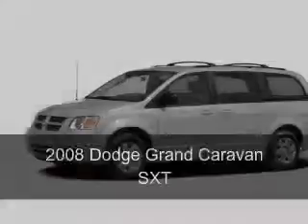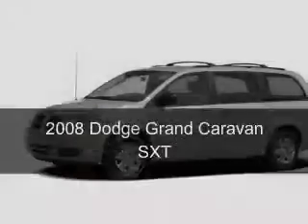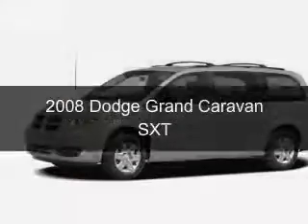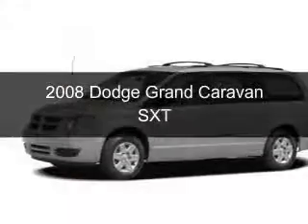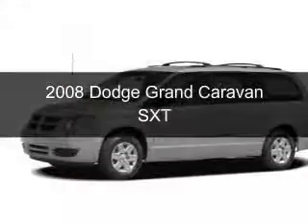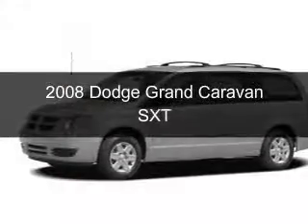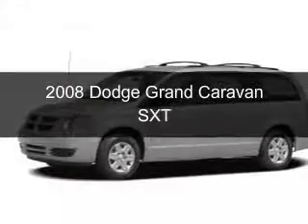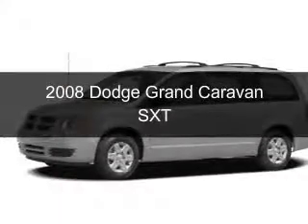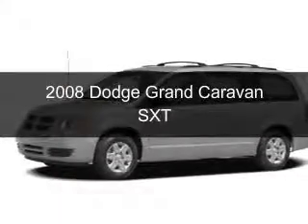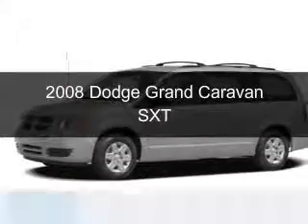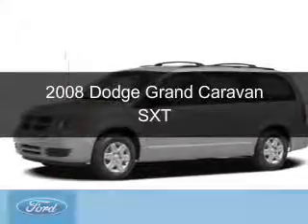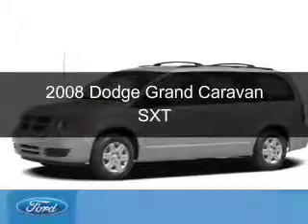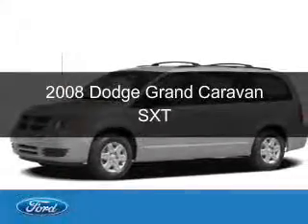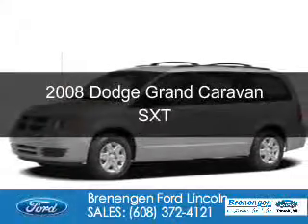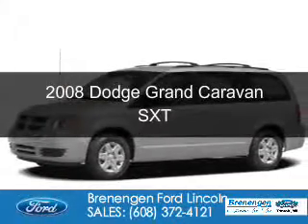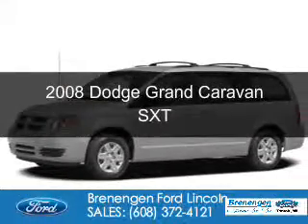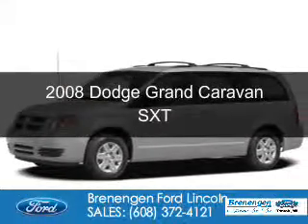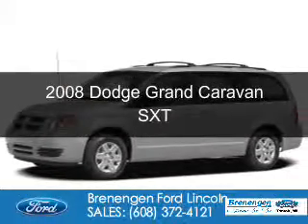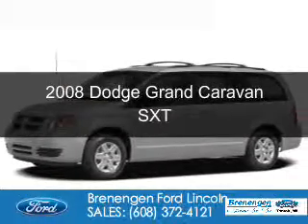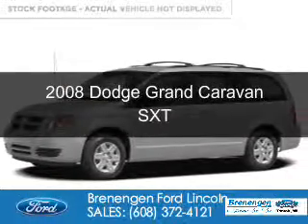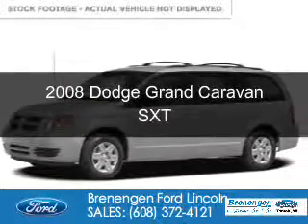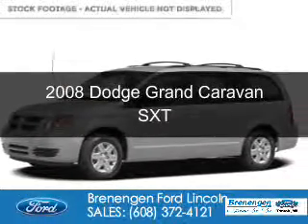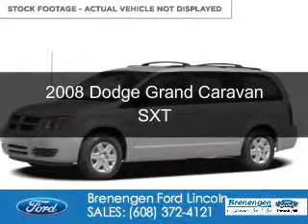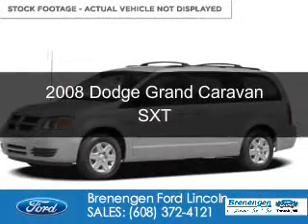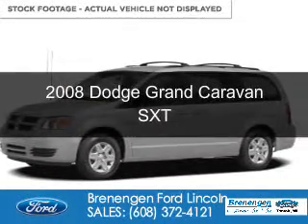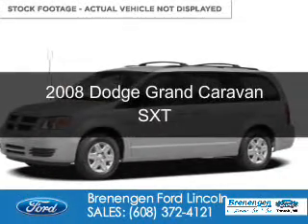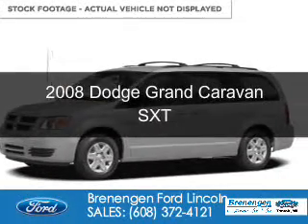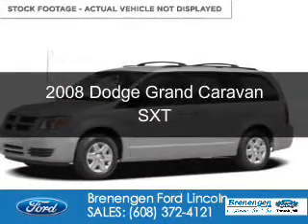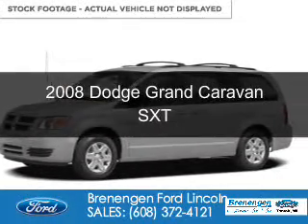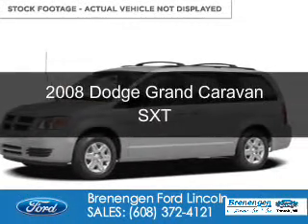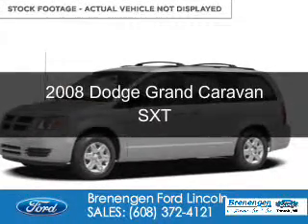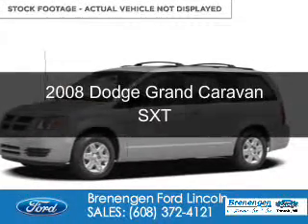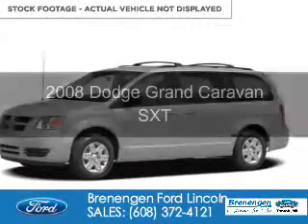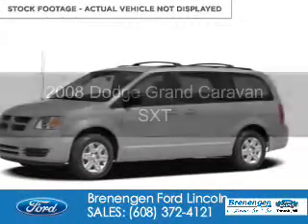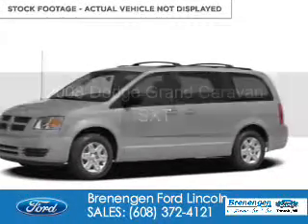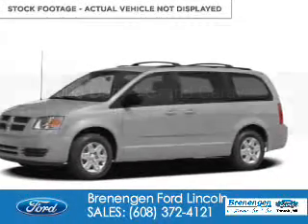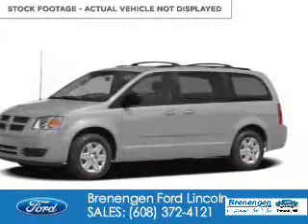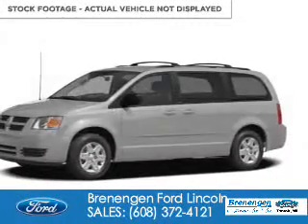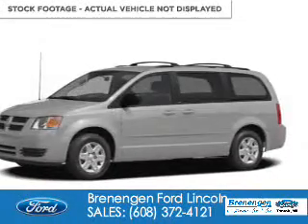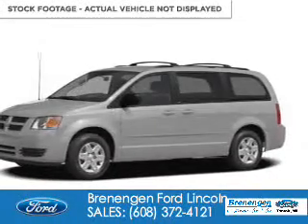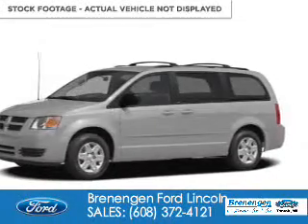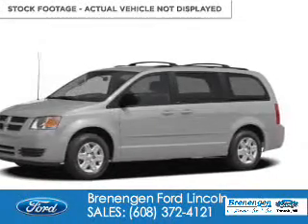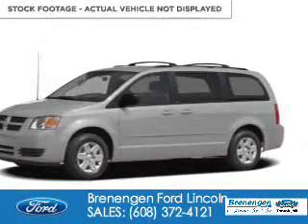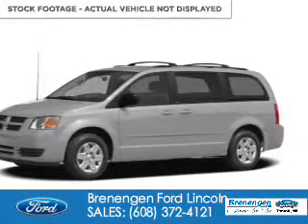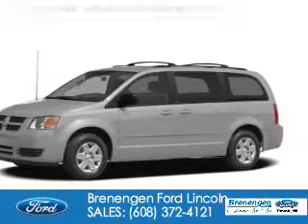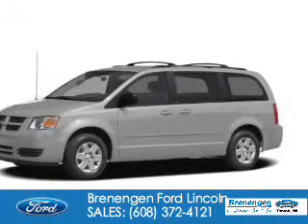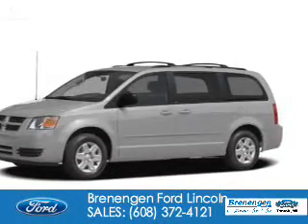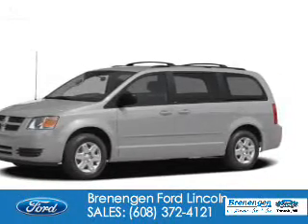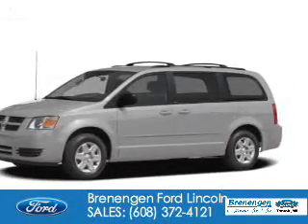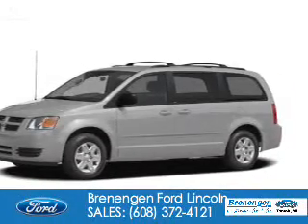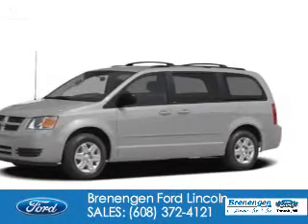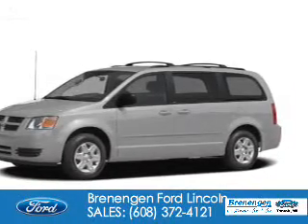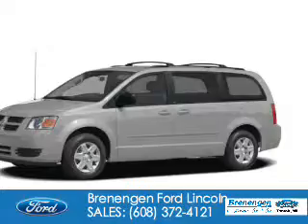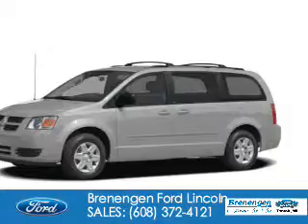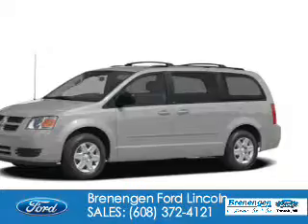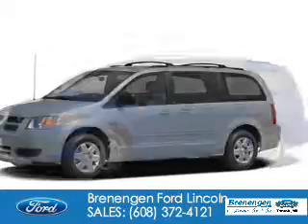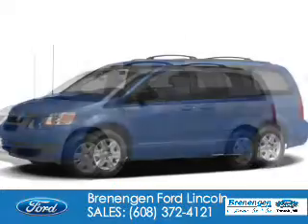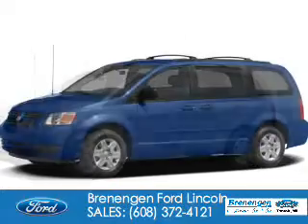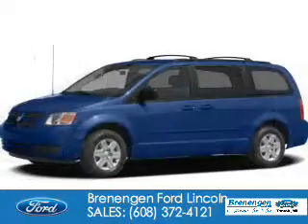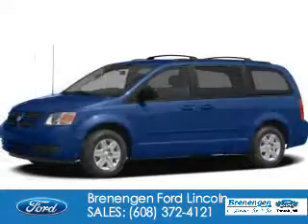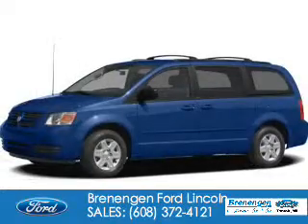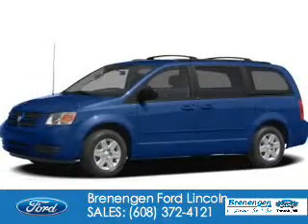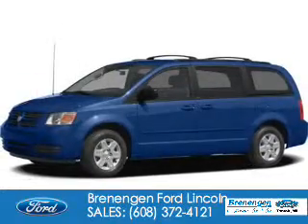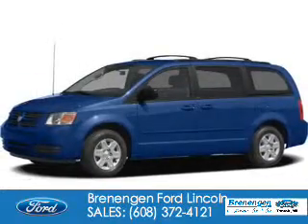This is a used 2008 Dodge Grand Caravan. Grab life by the horns.